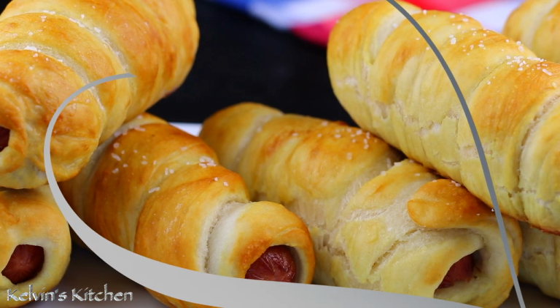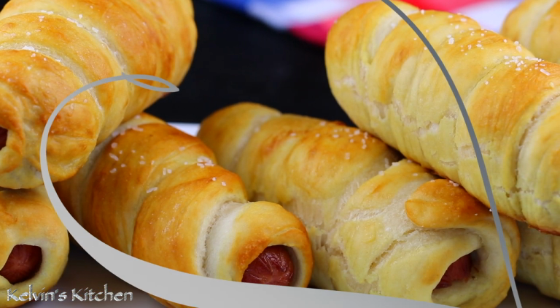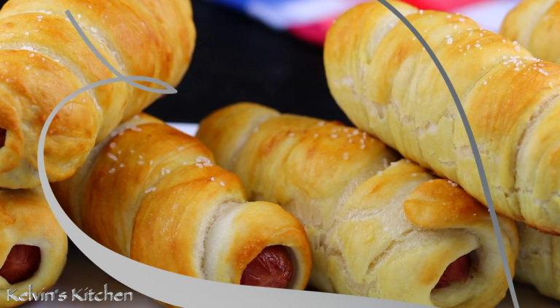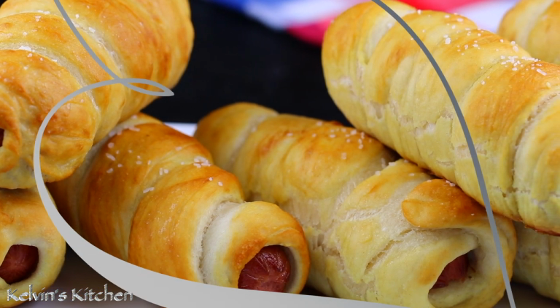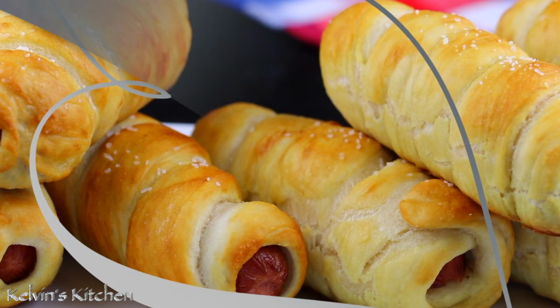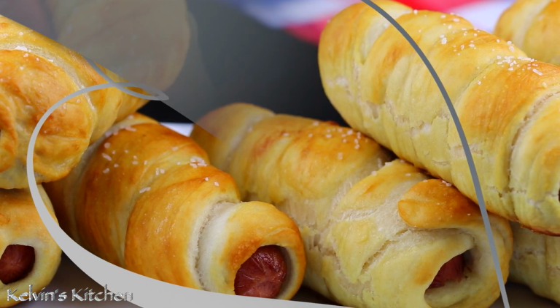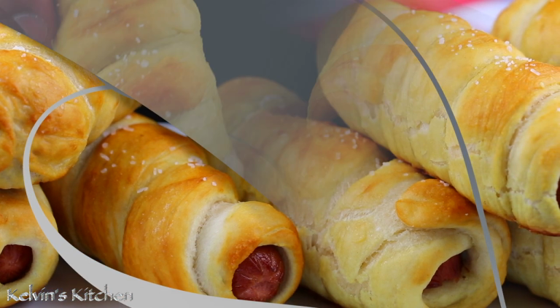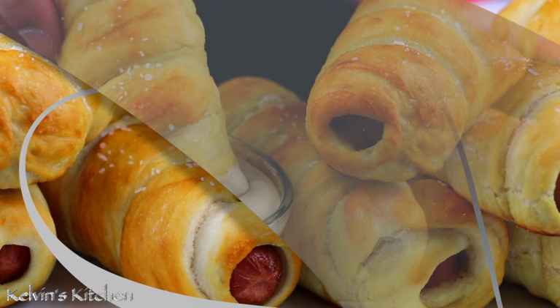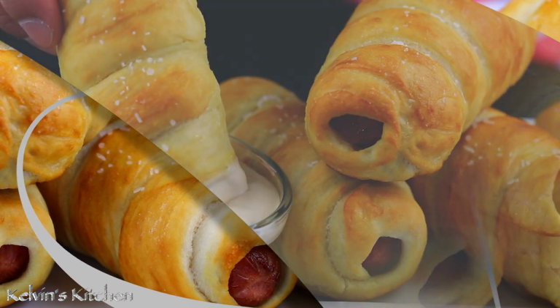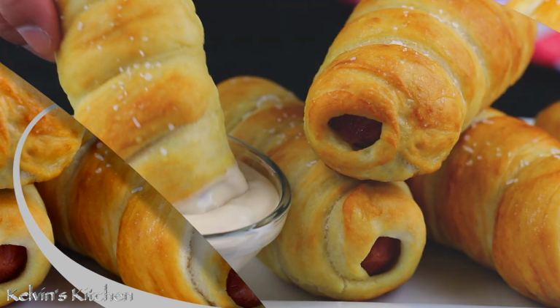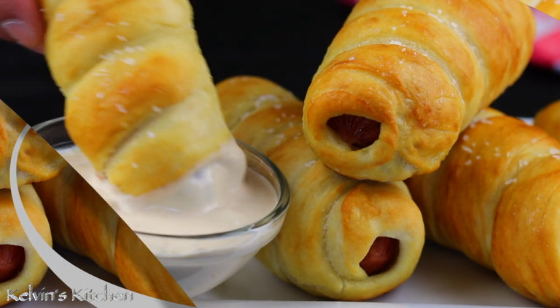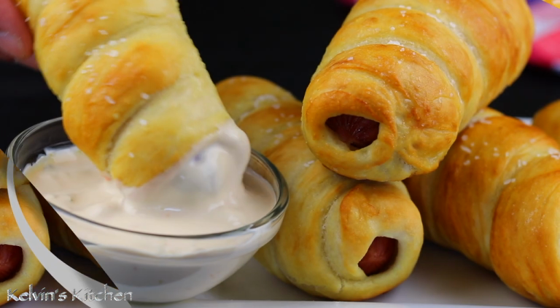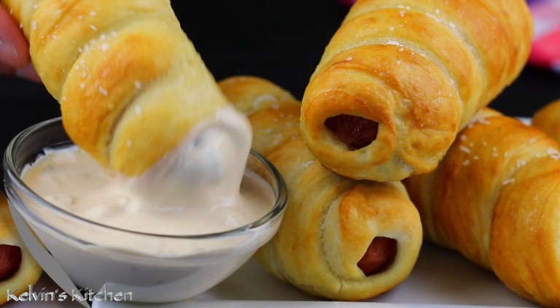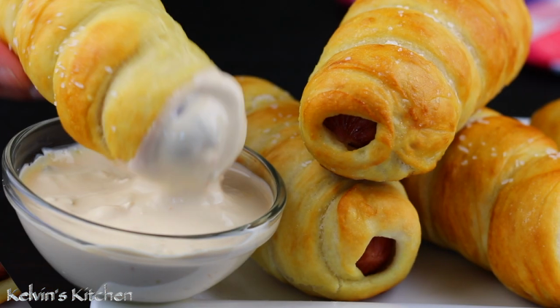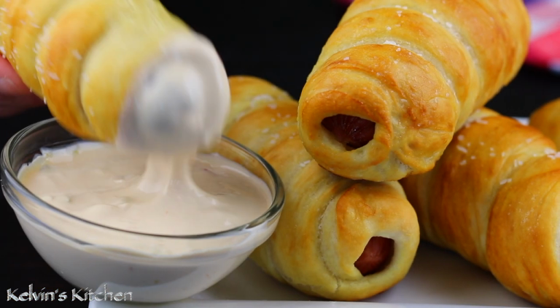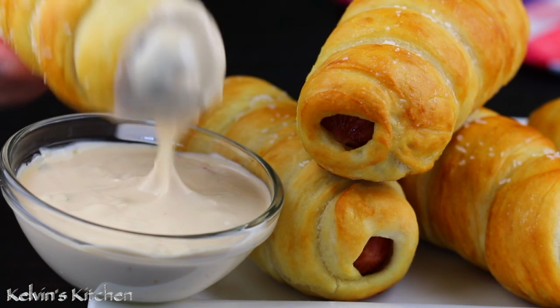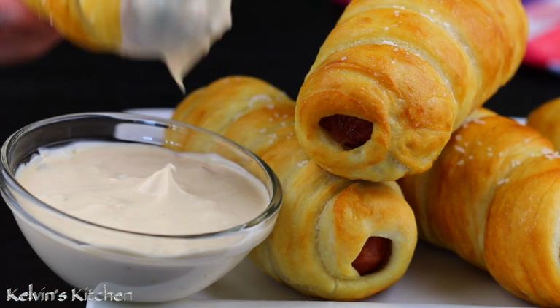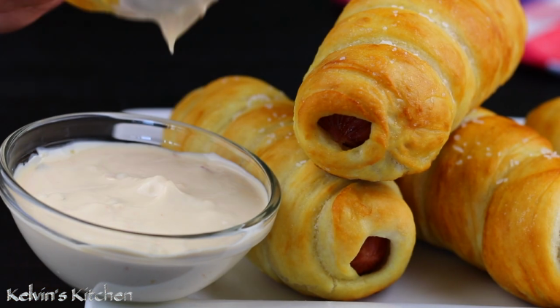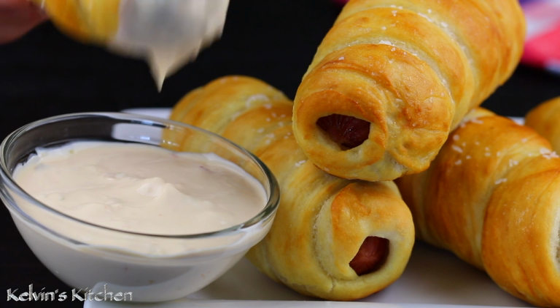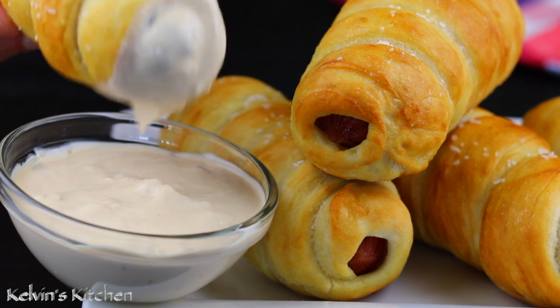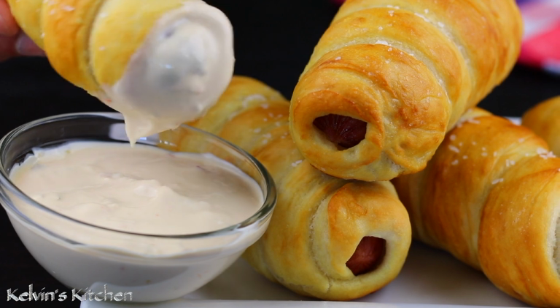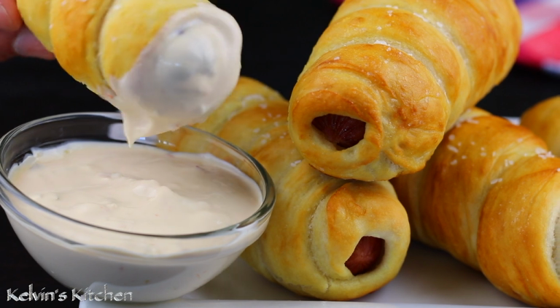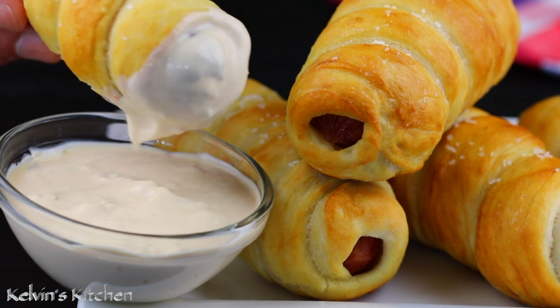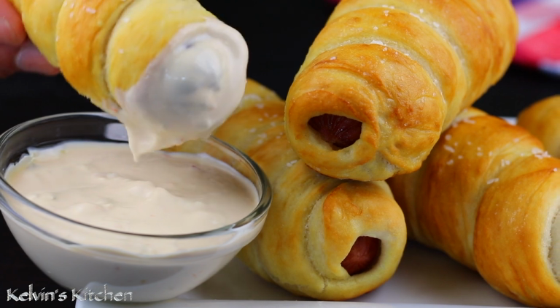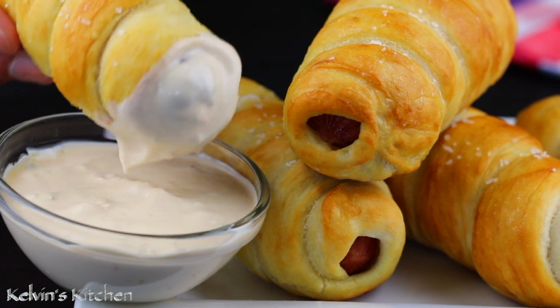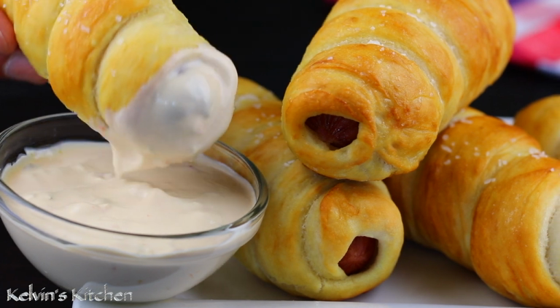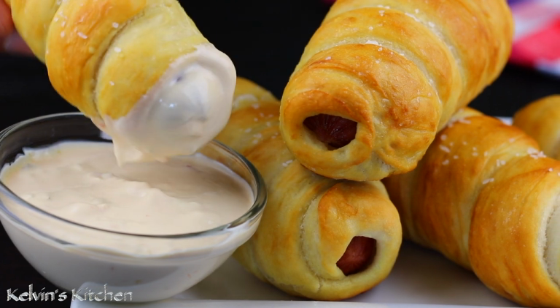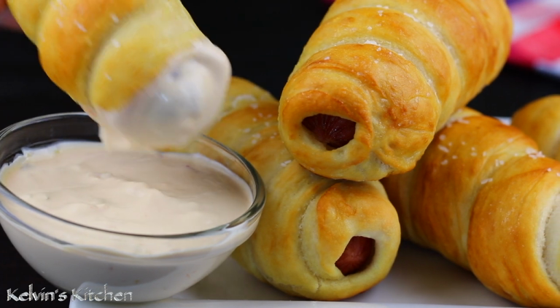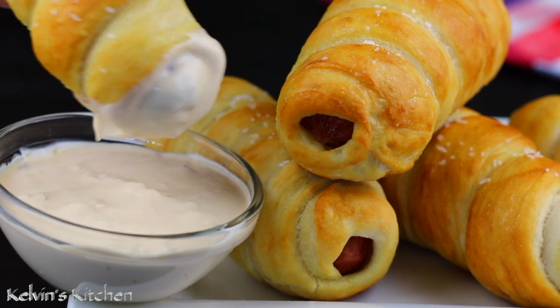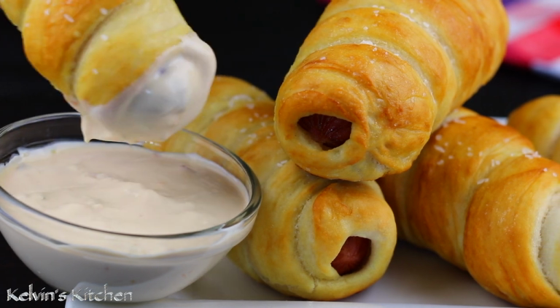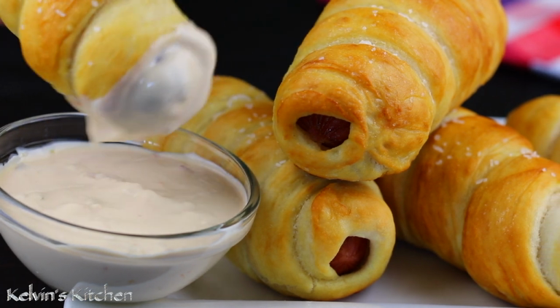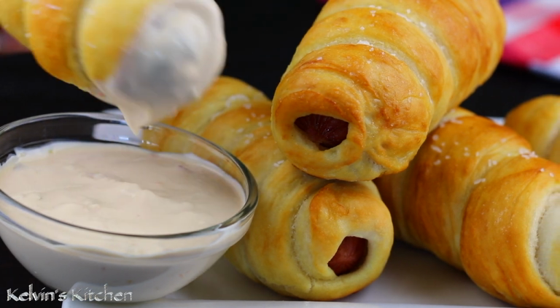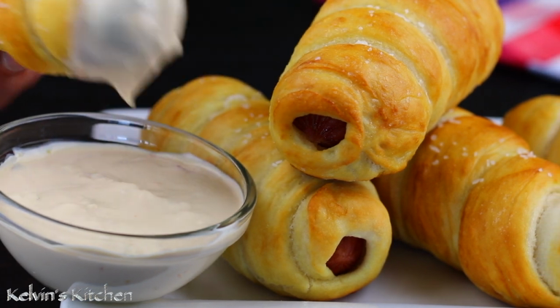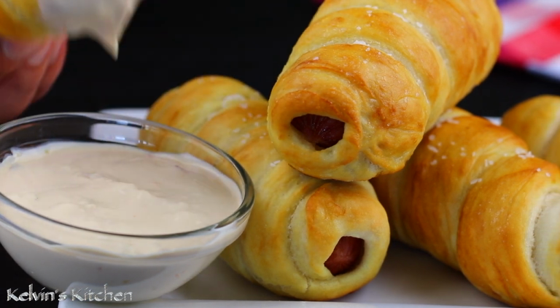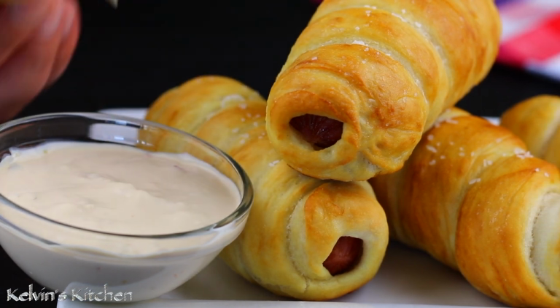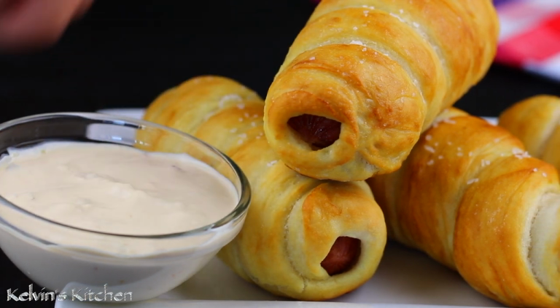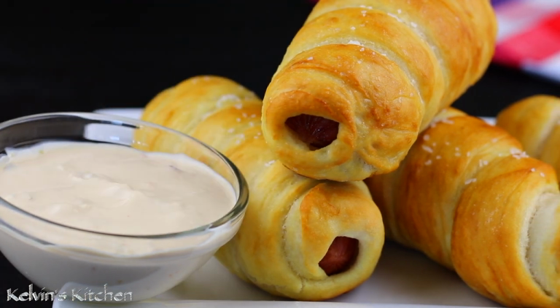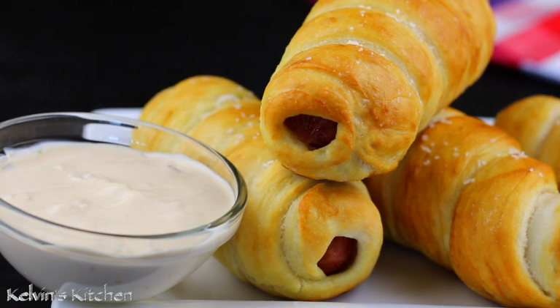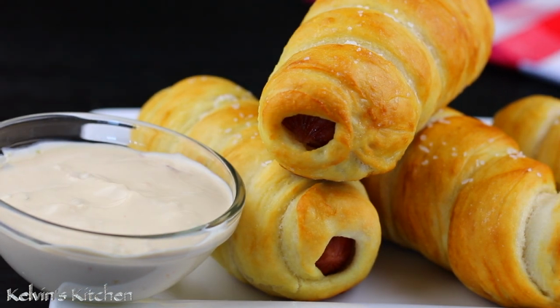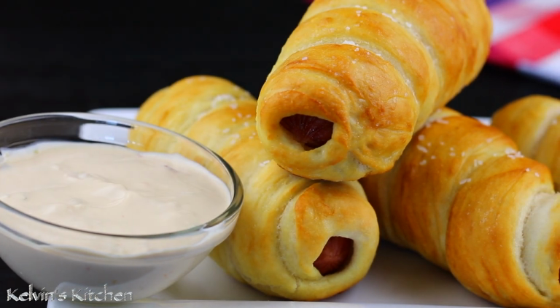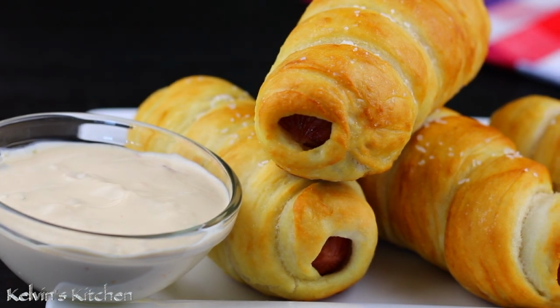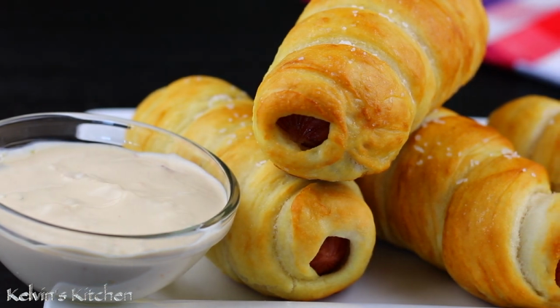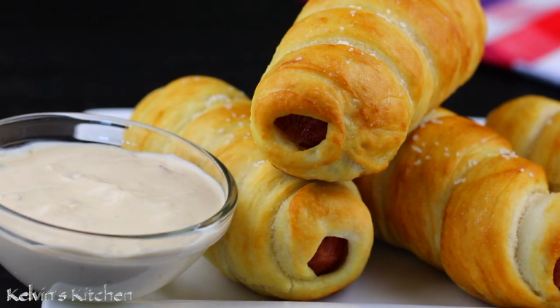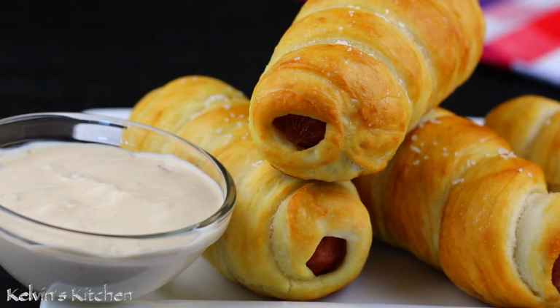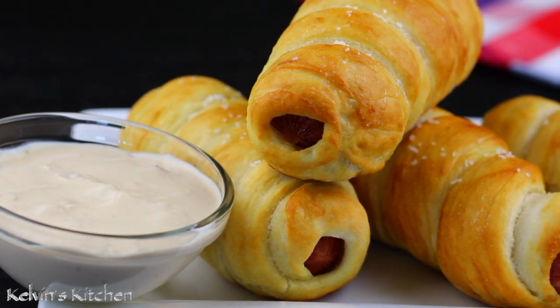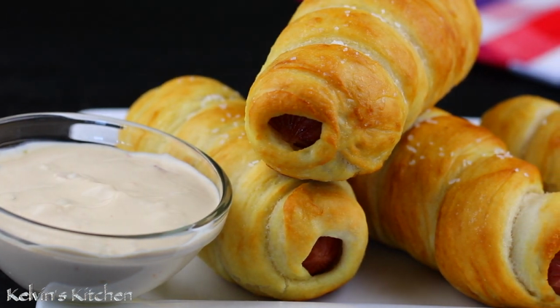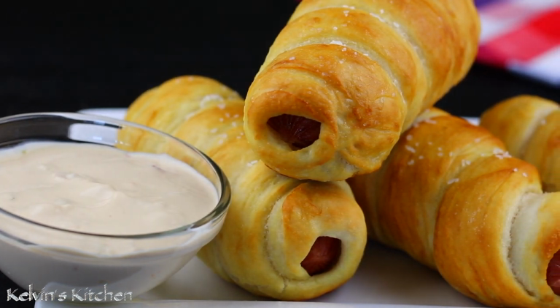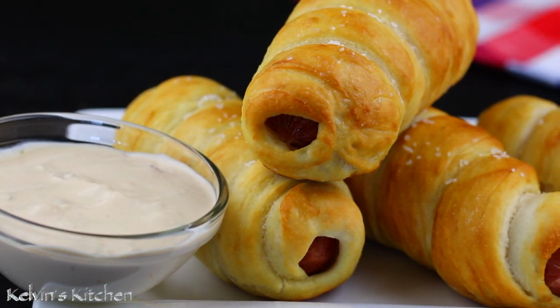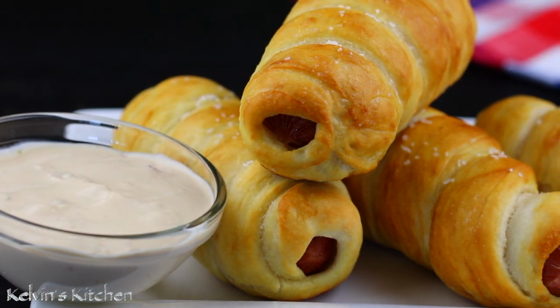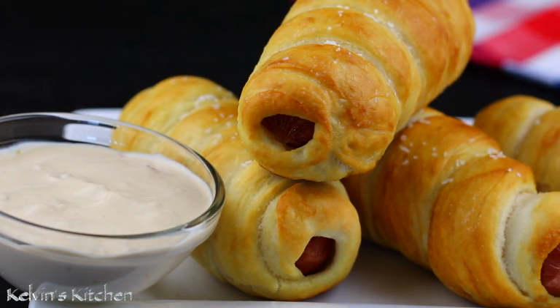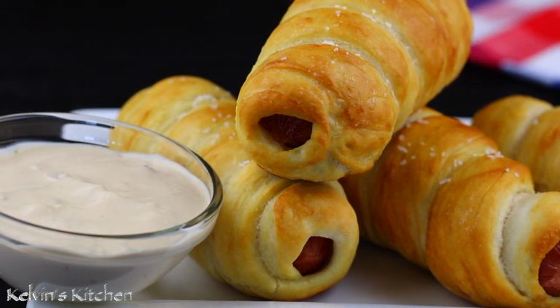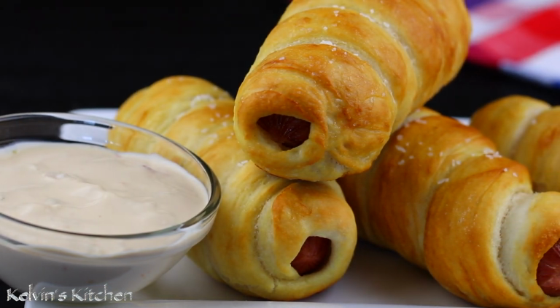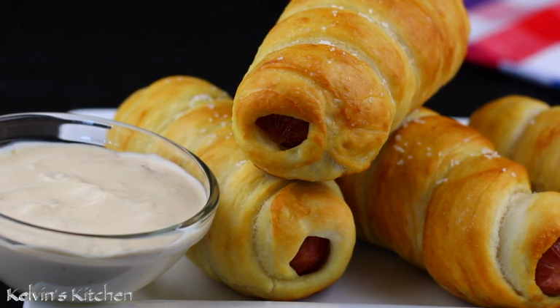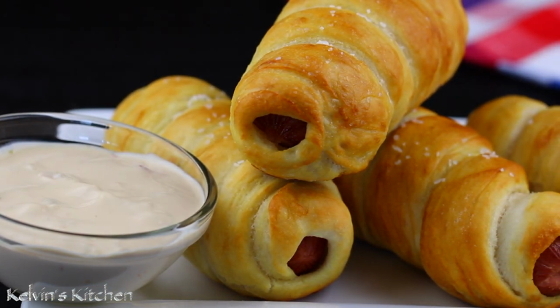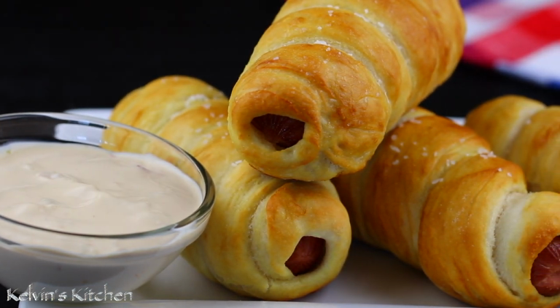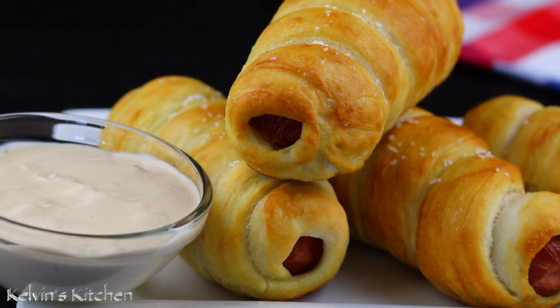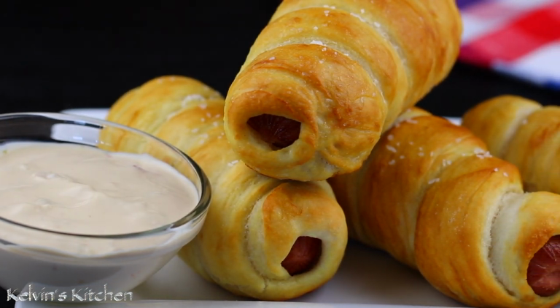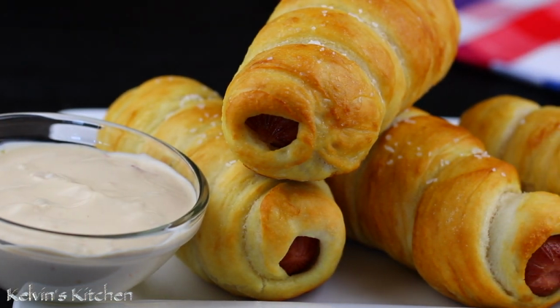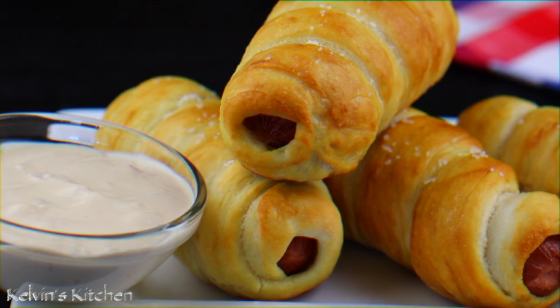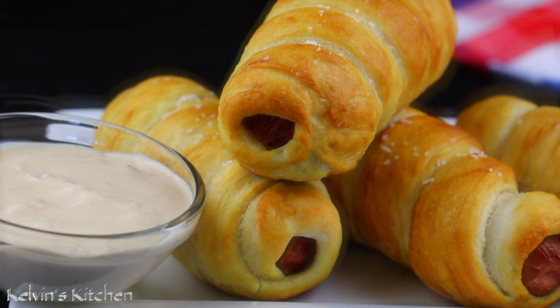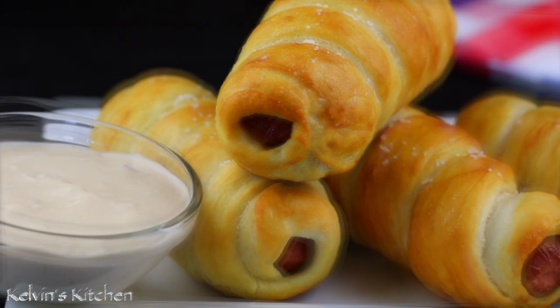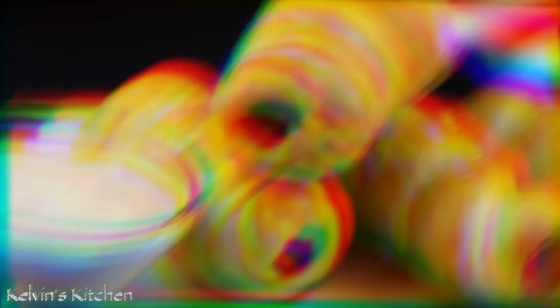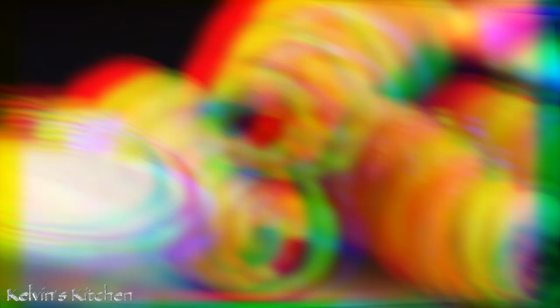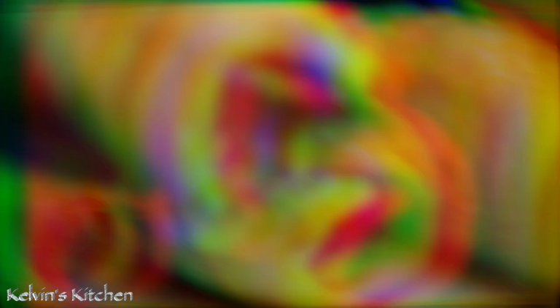There you guys have it — homemade pretzel dogs! Enjoy! Buen provecho!